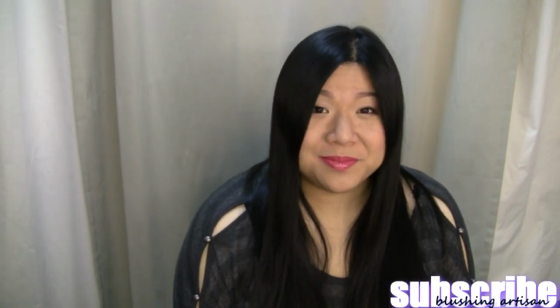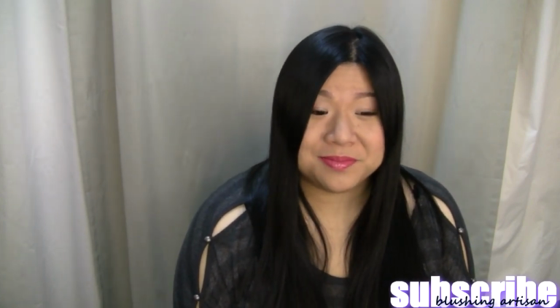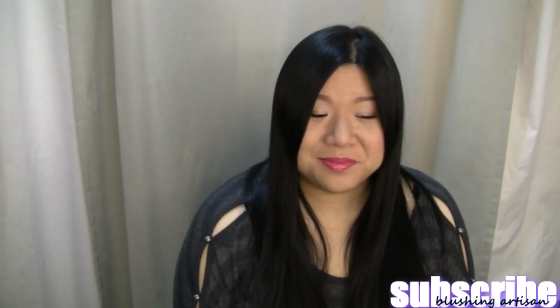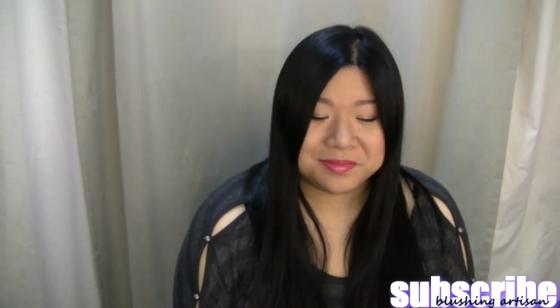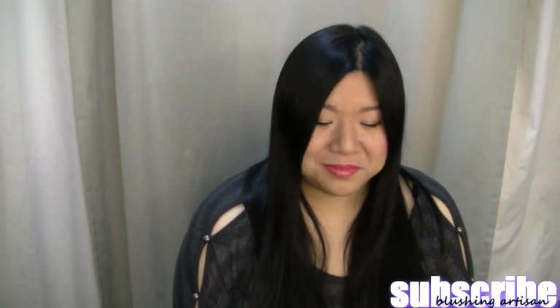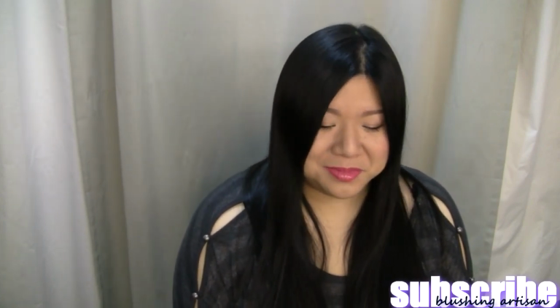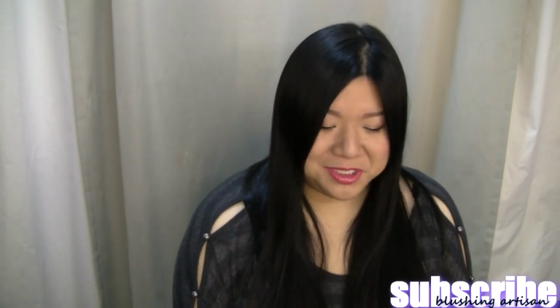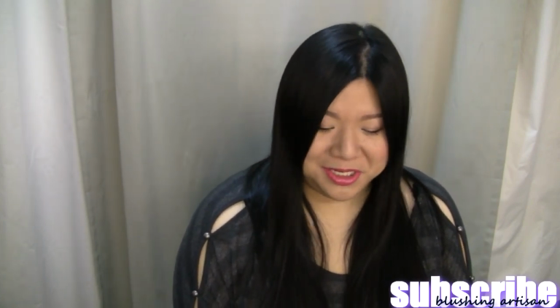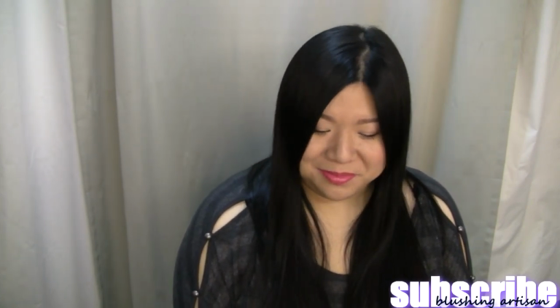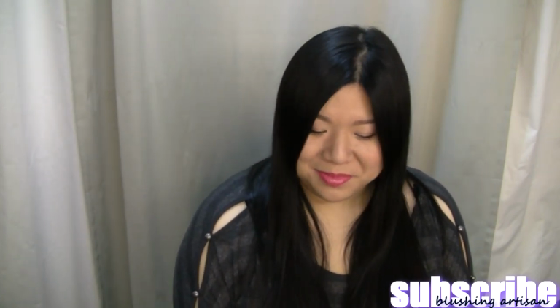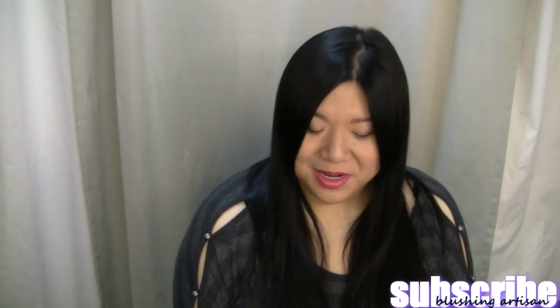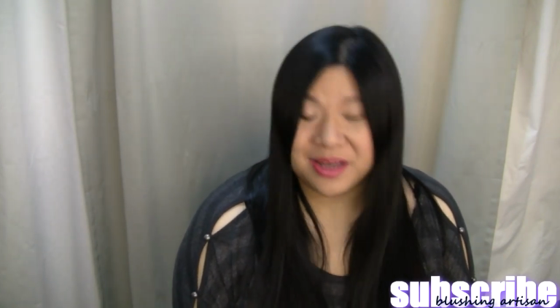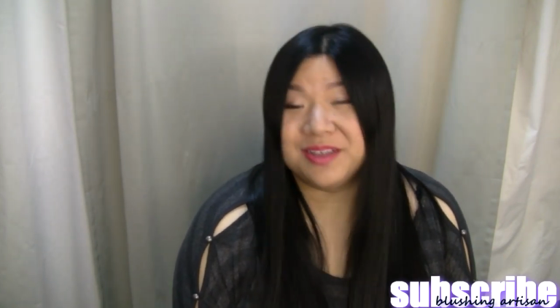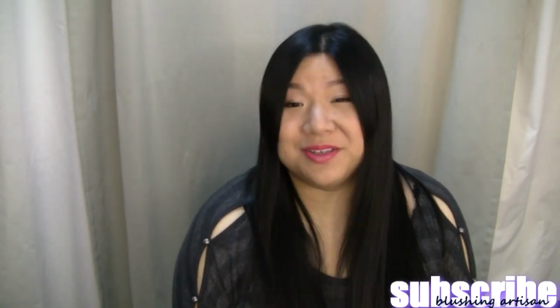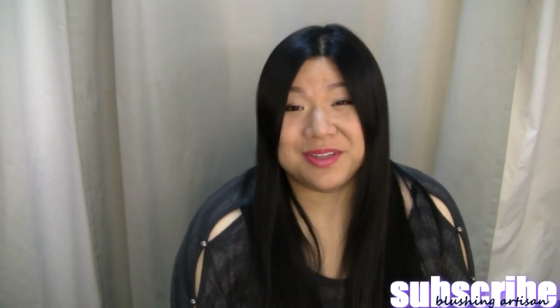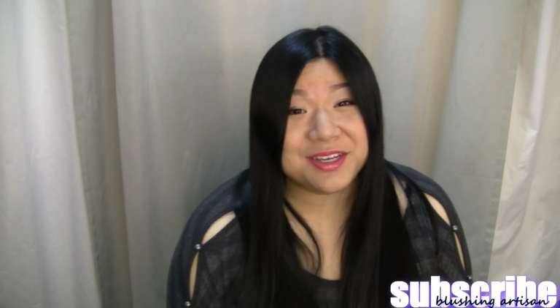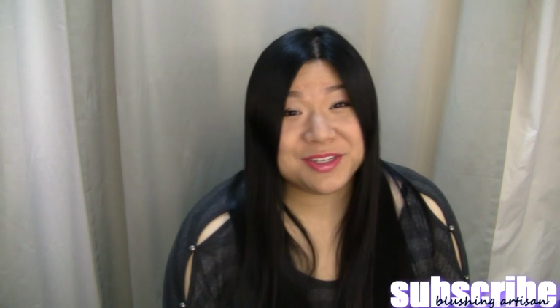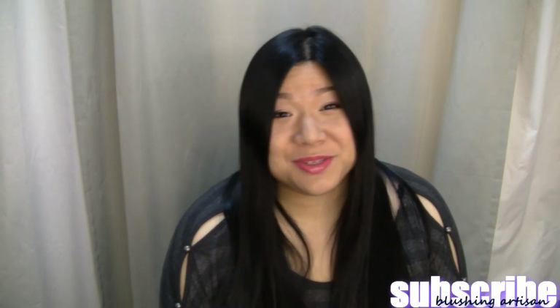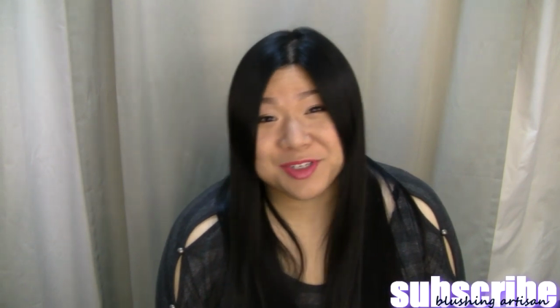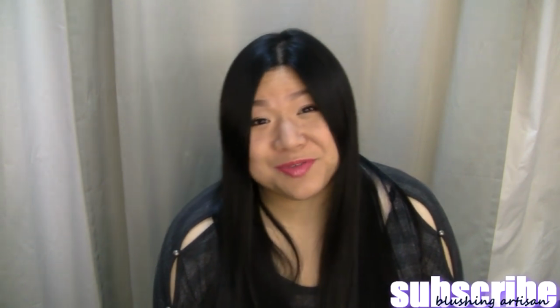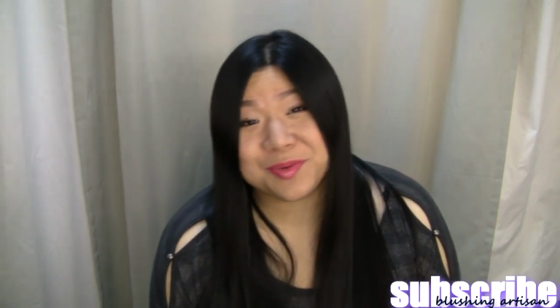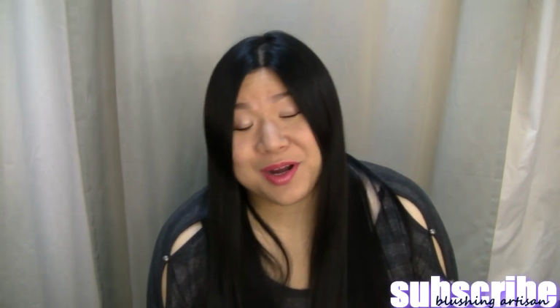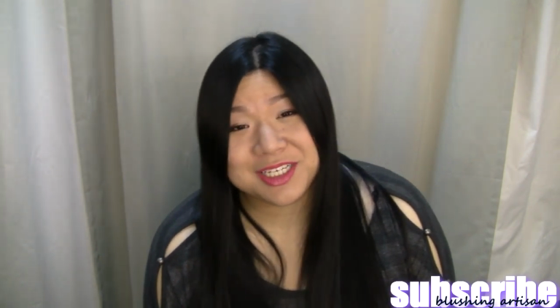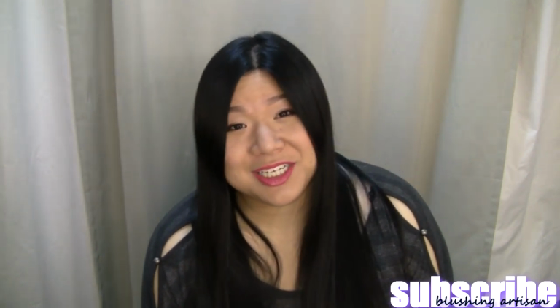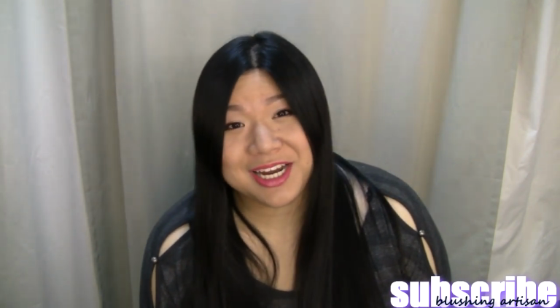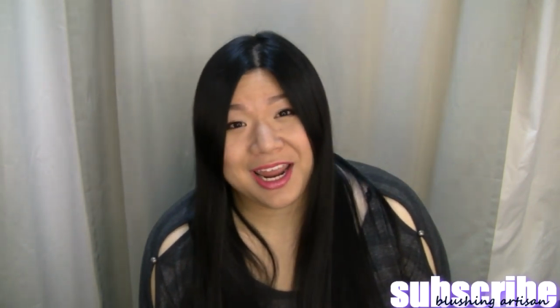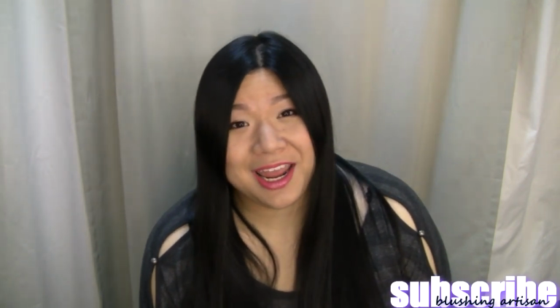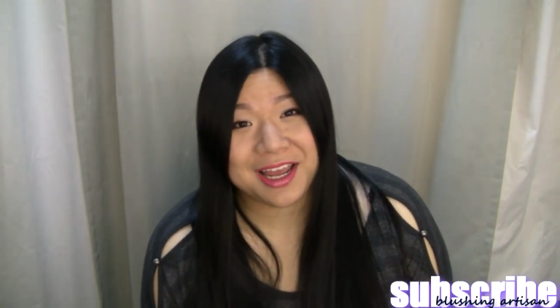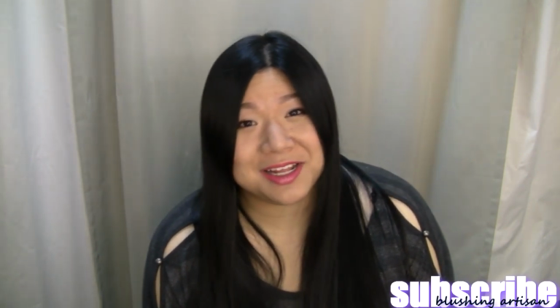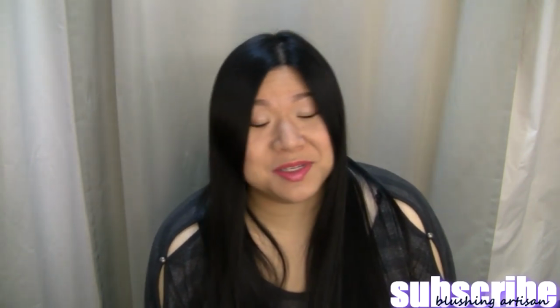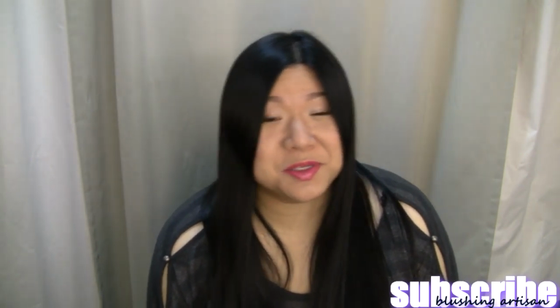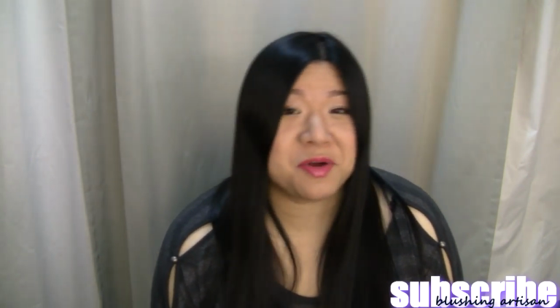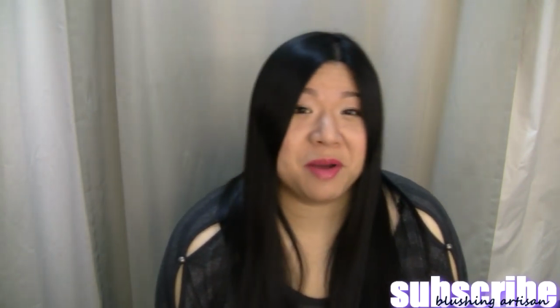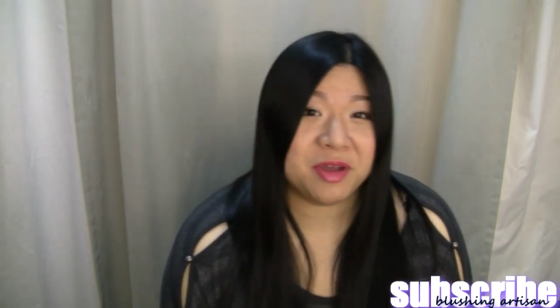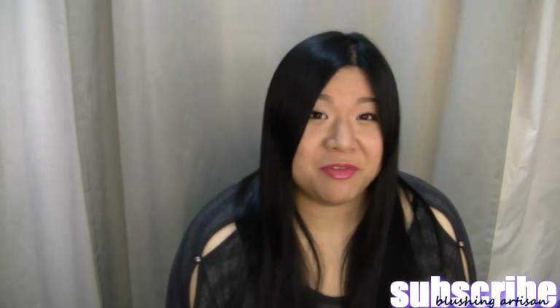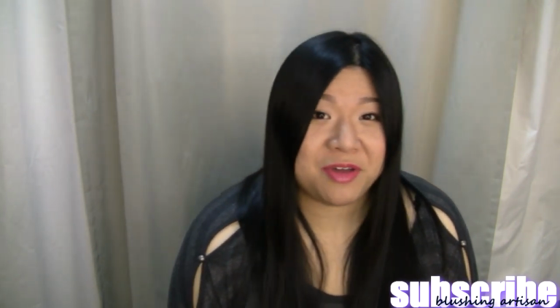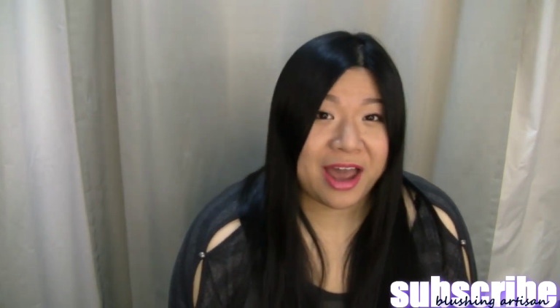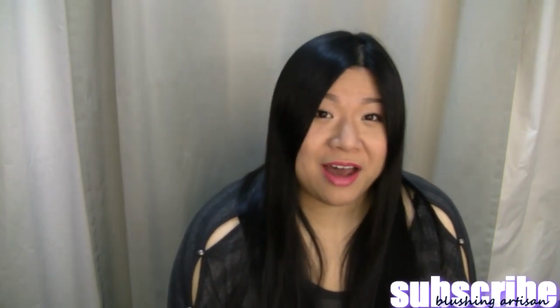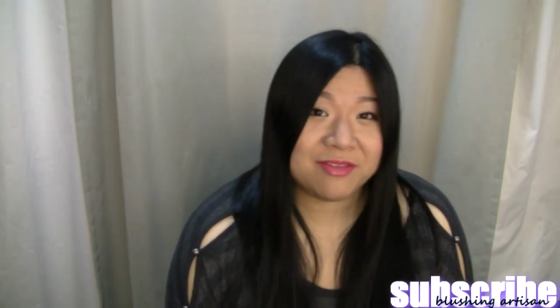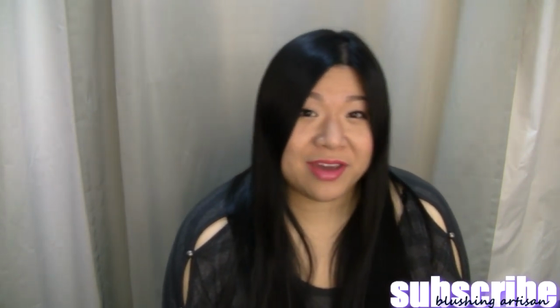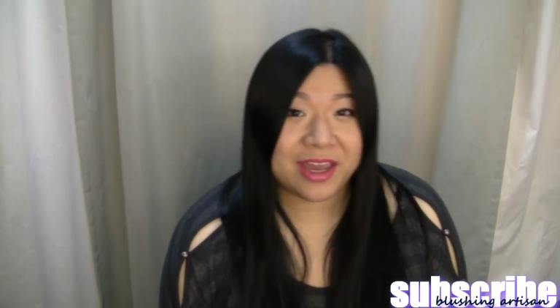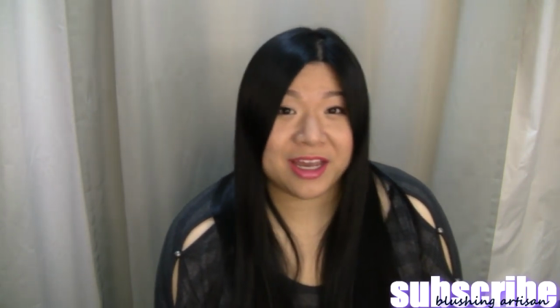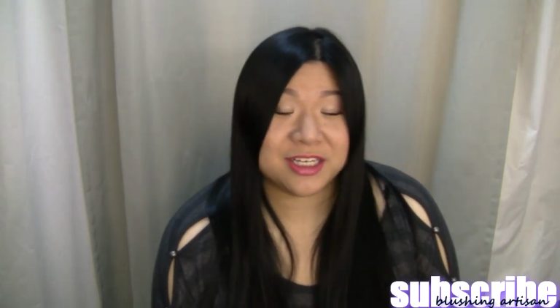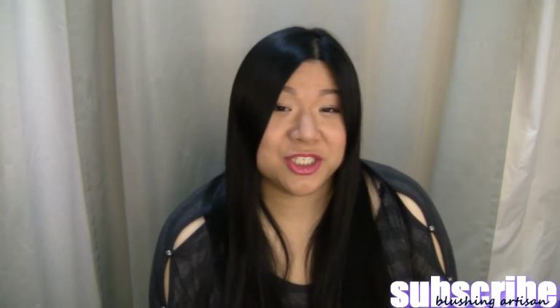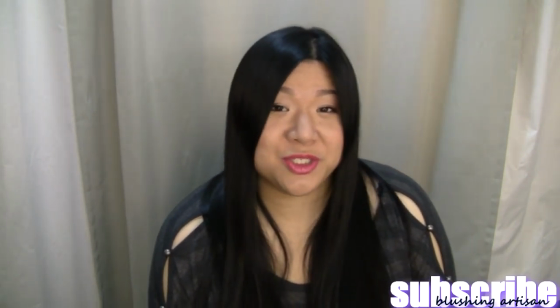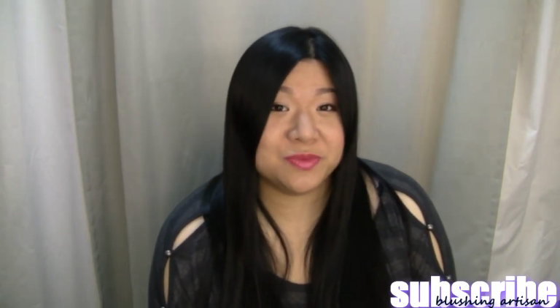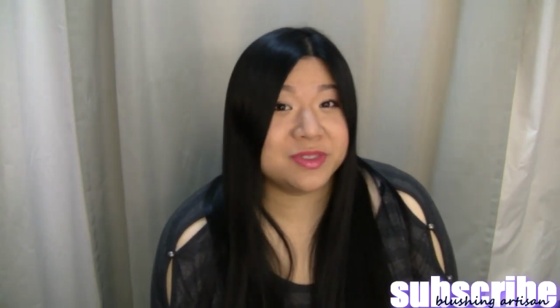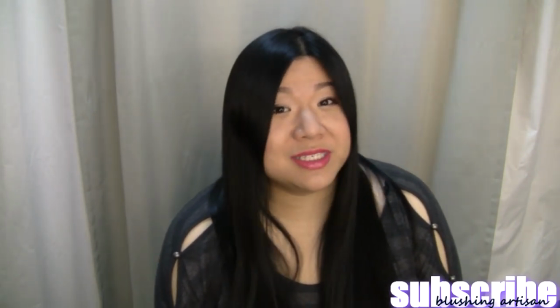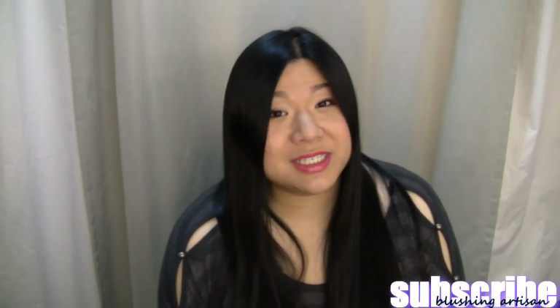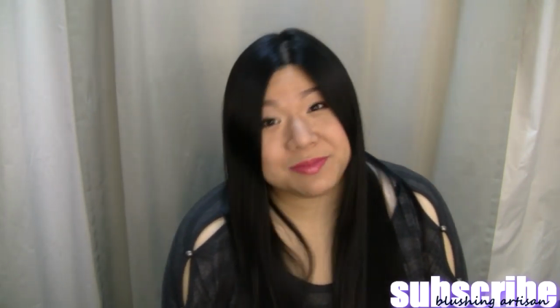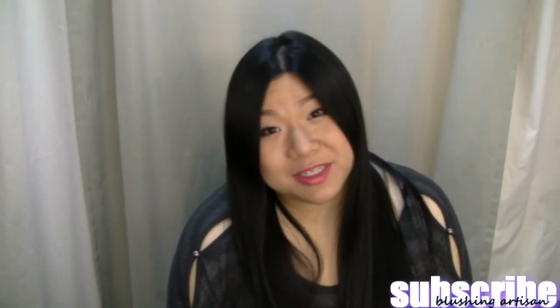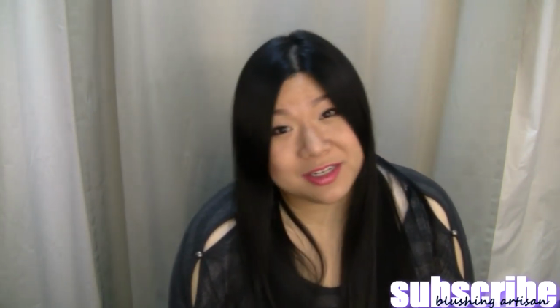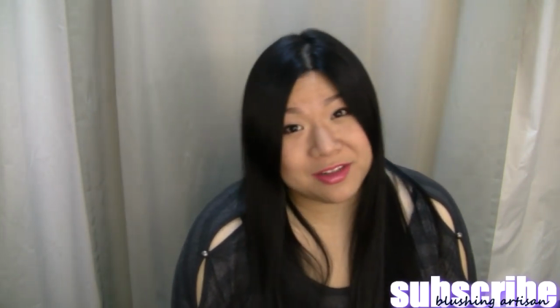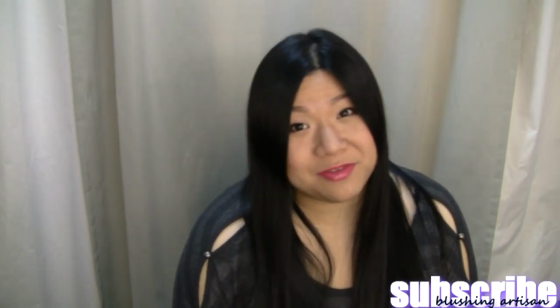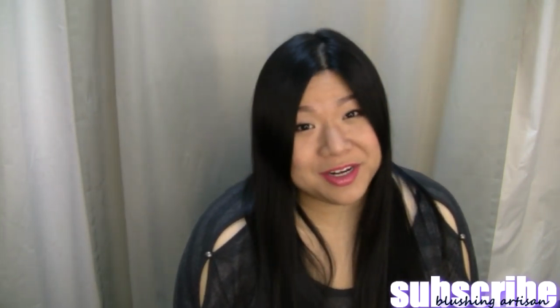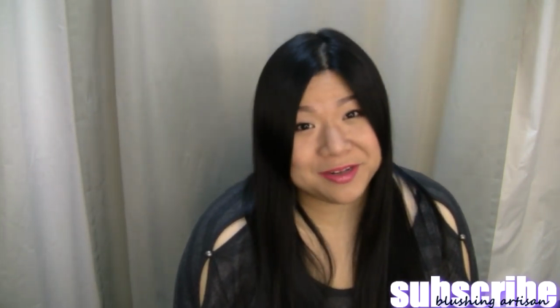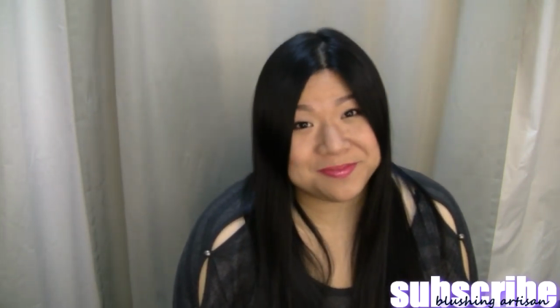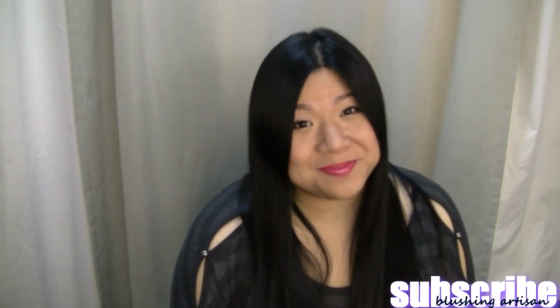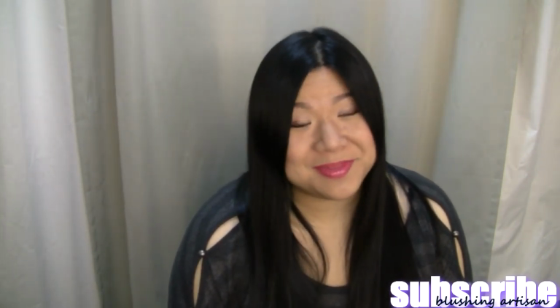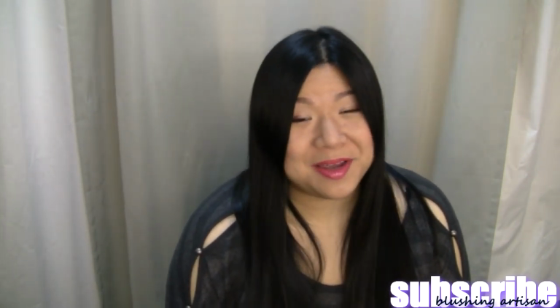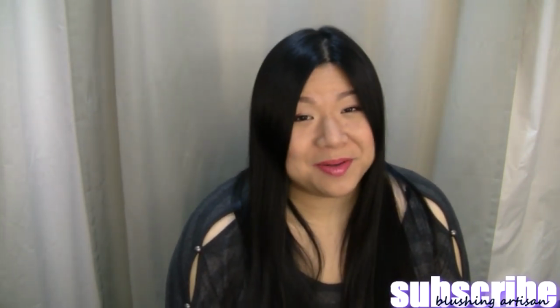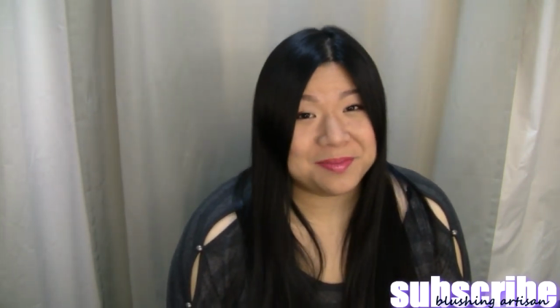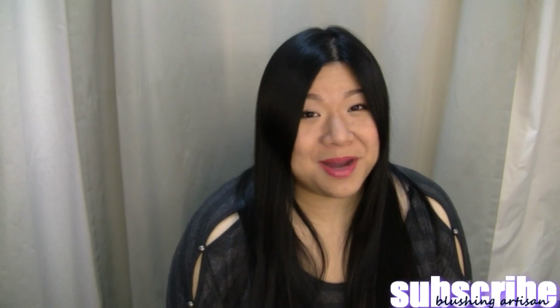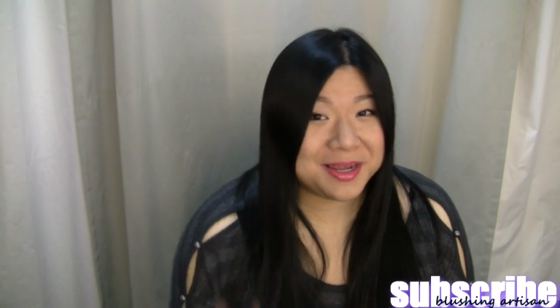That's it, I'm done. Thank you so much for watching and subscribing if you have, and I will see you in another video. Bye!